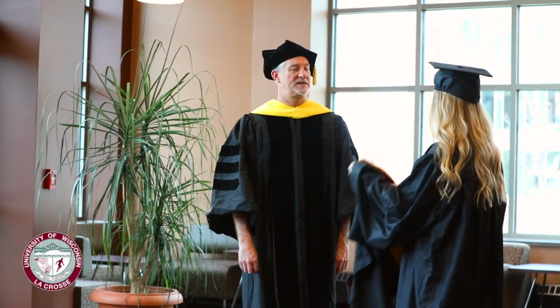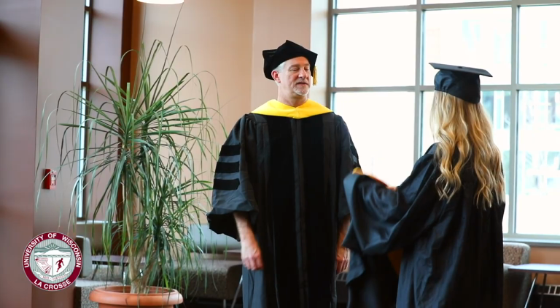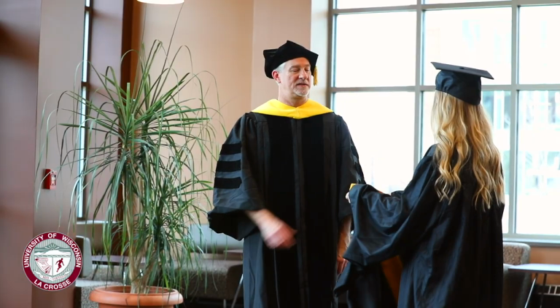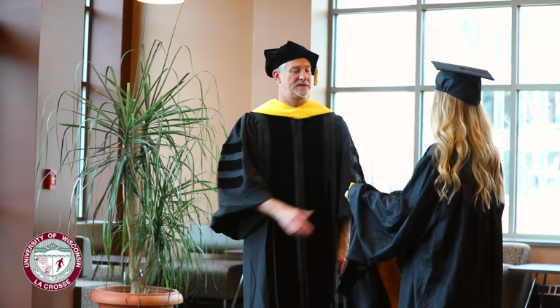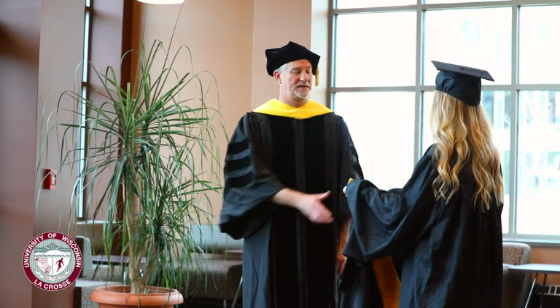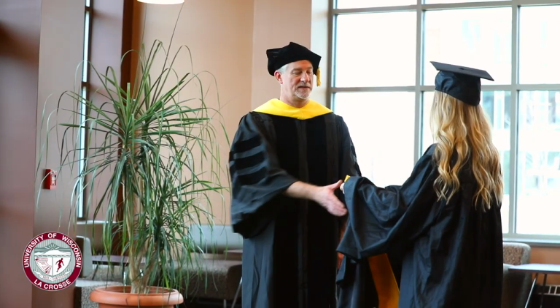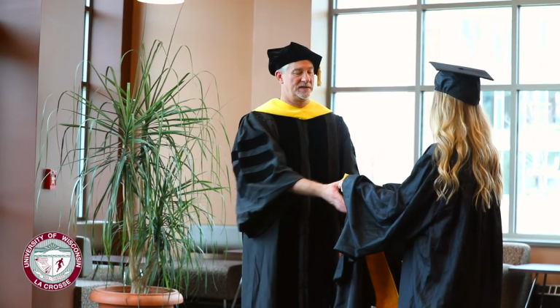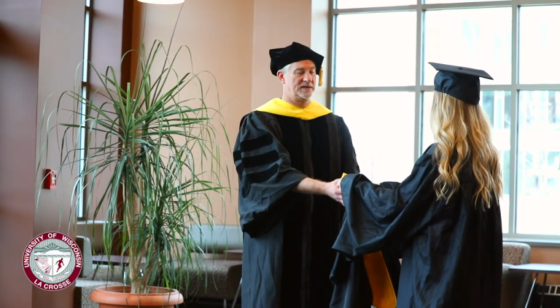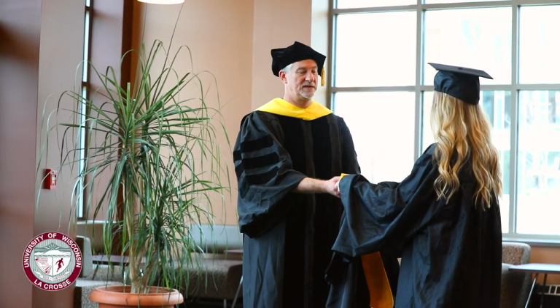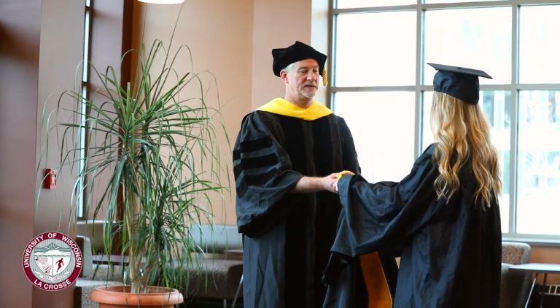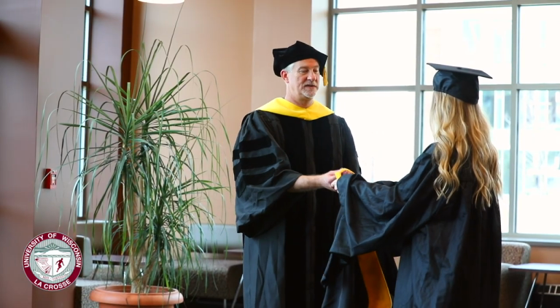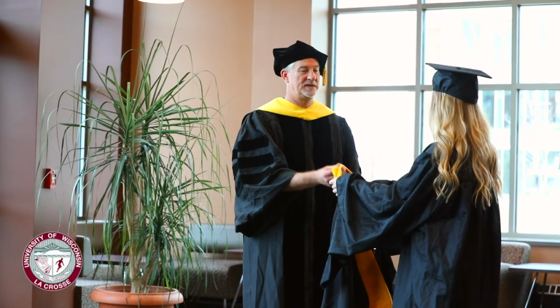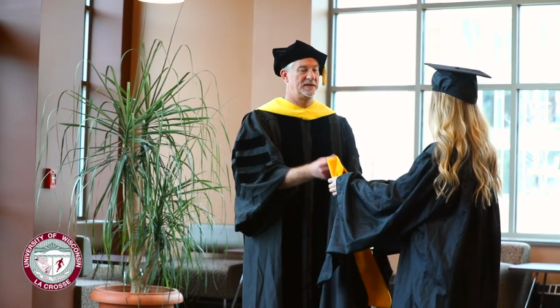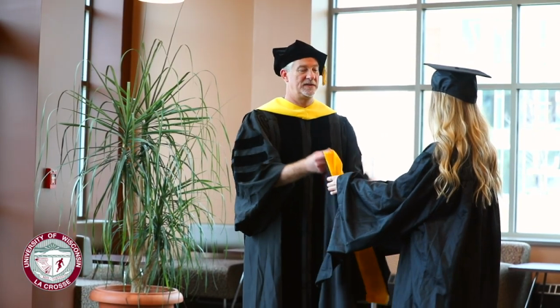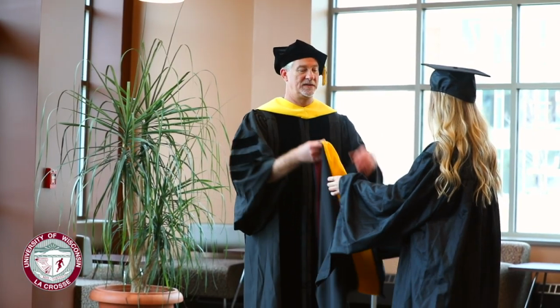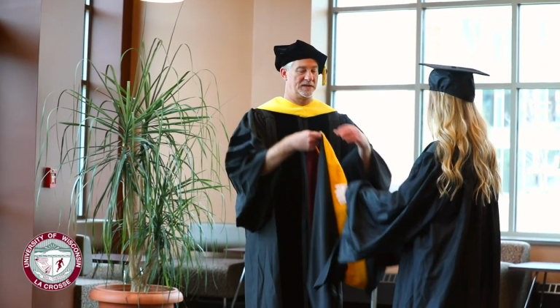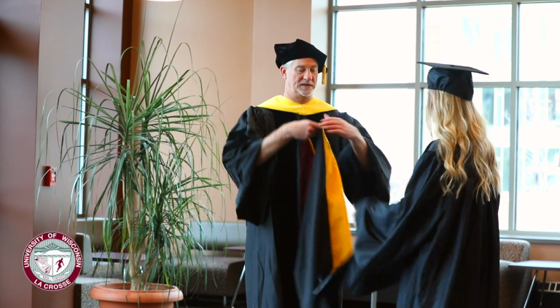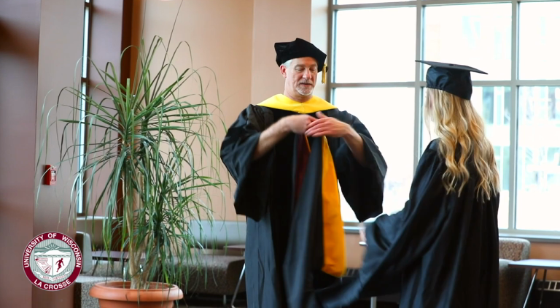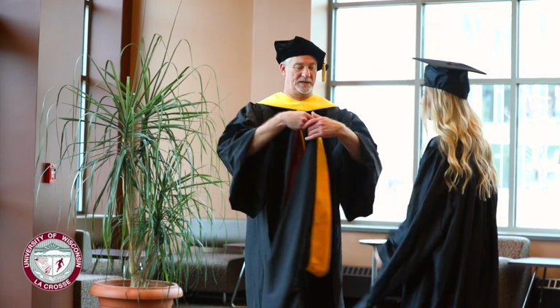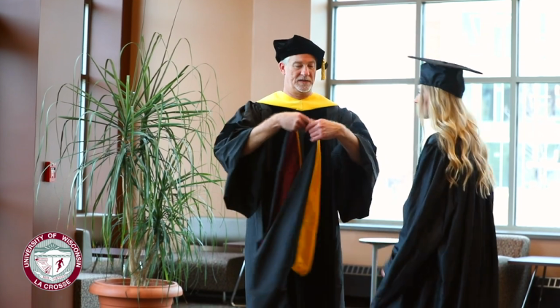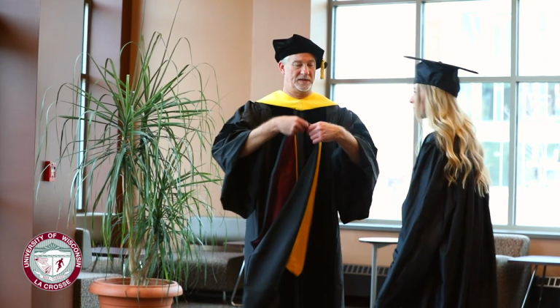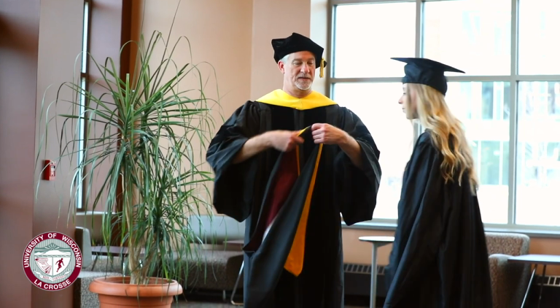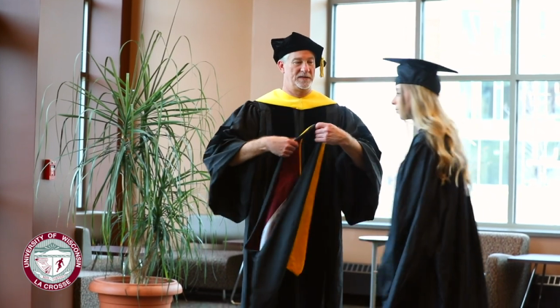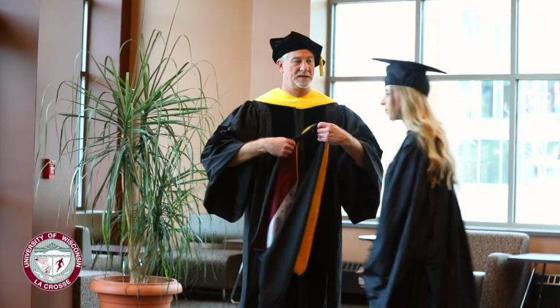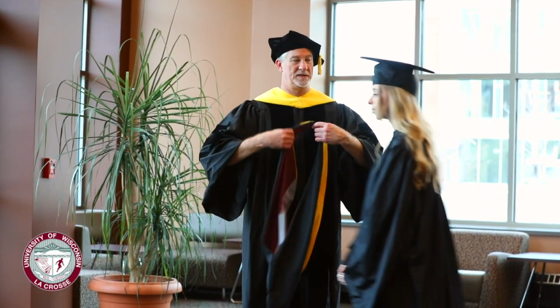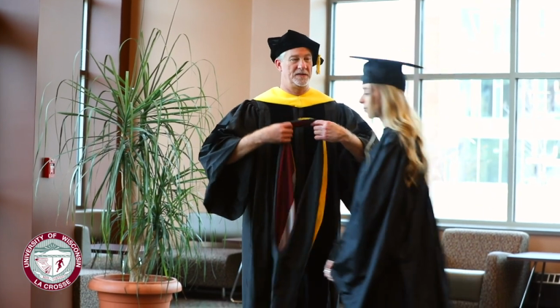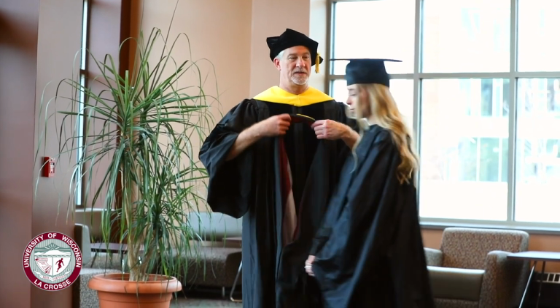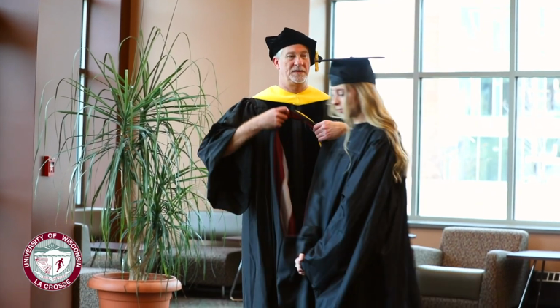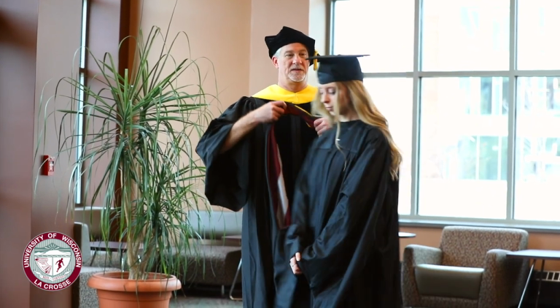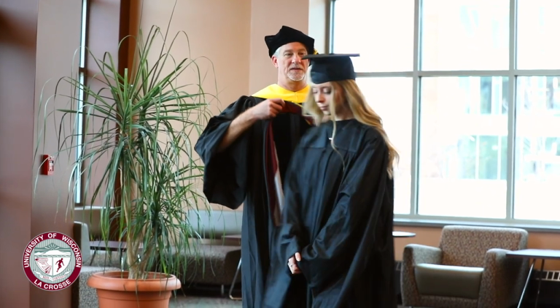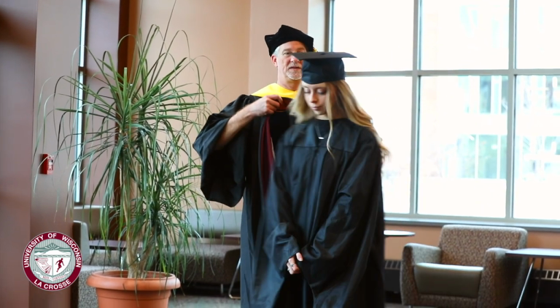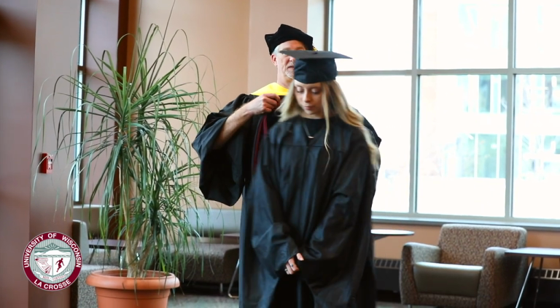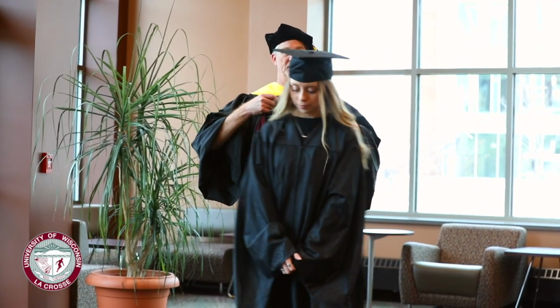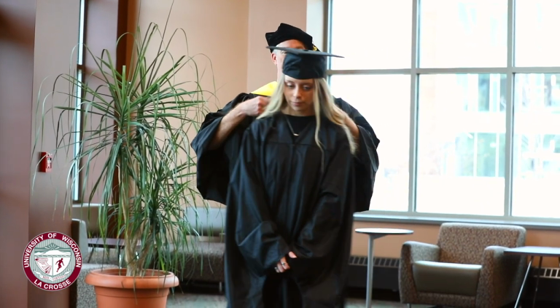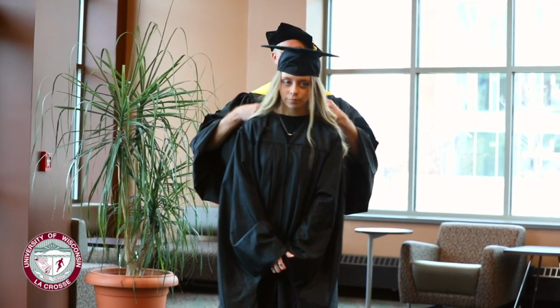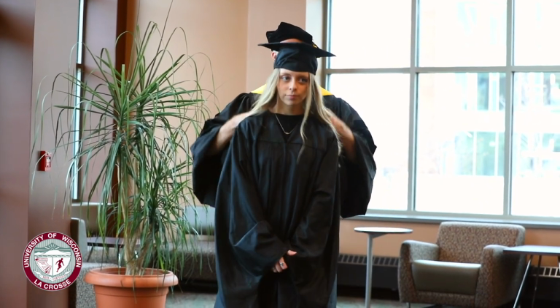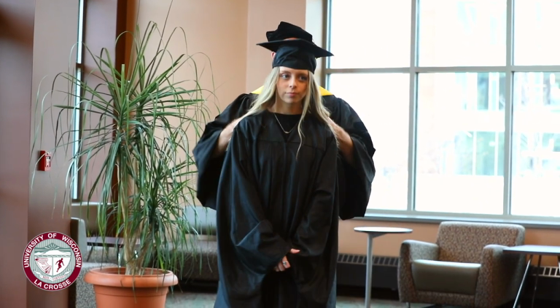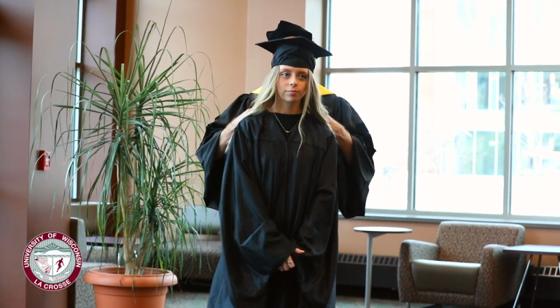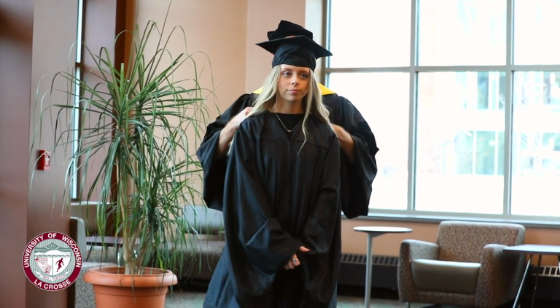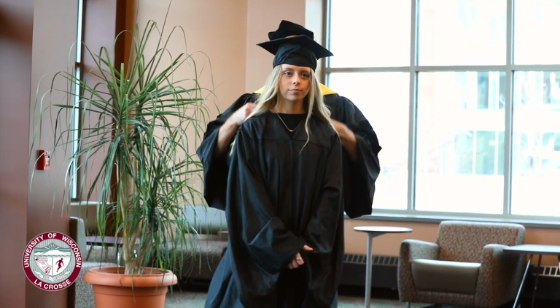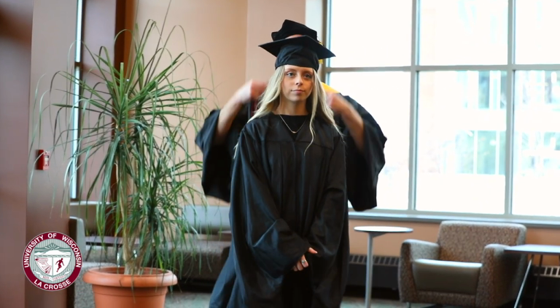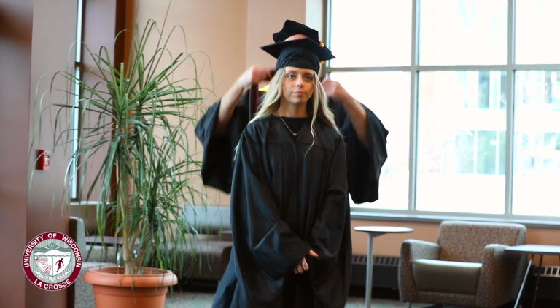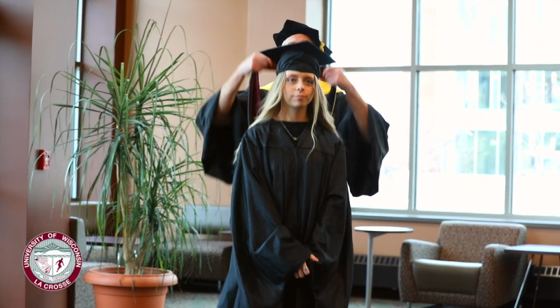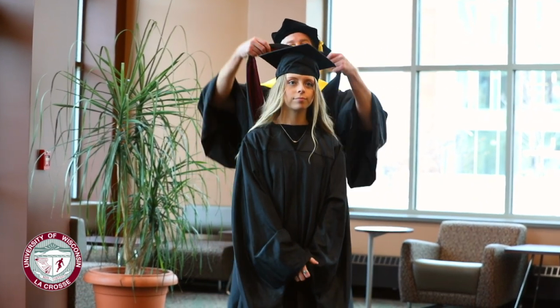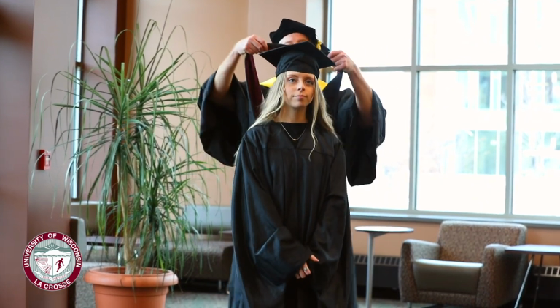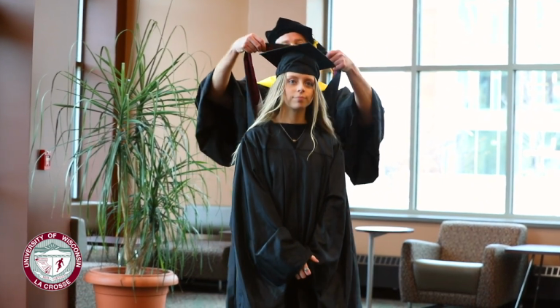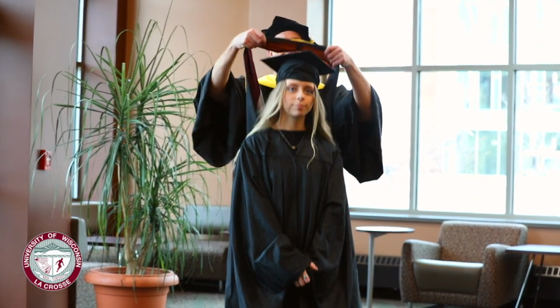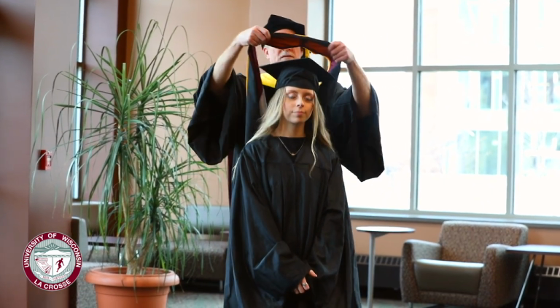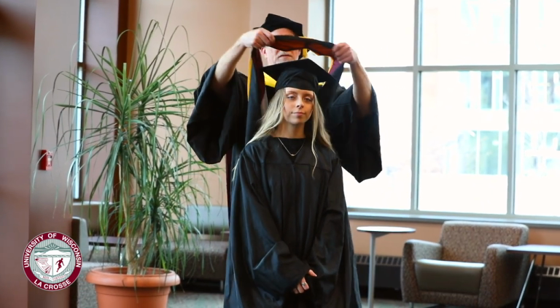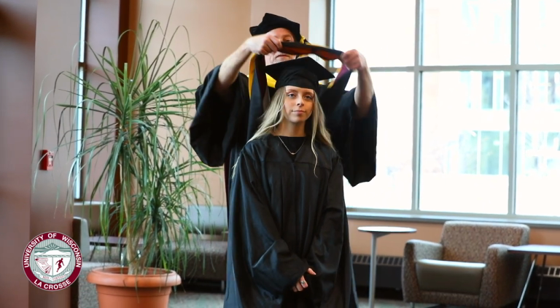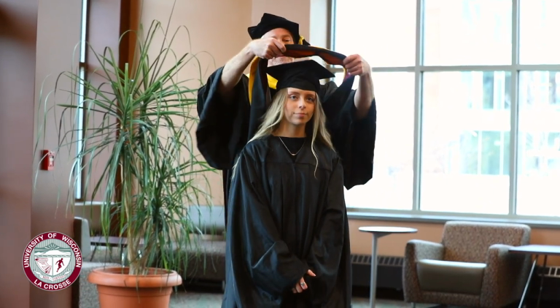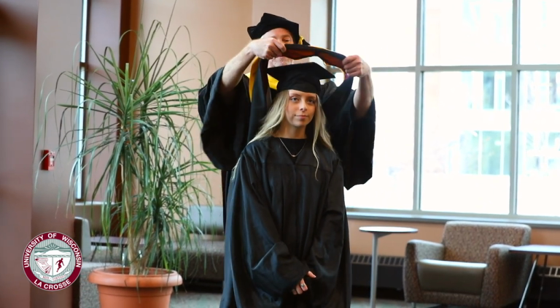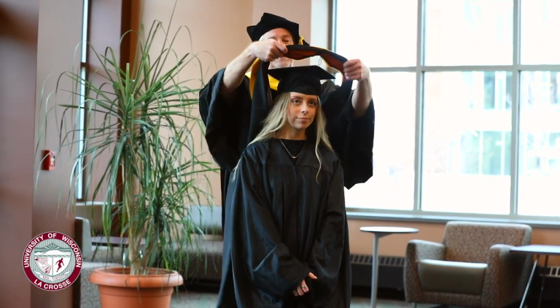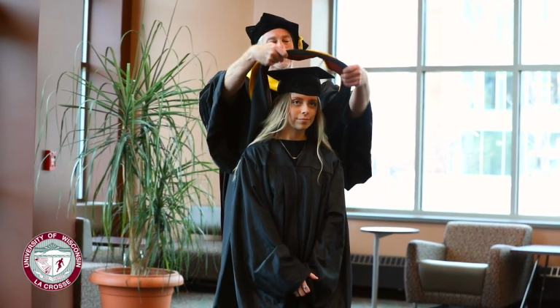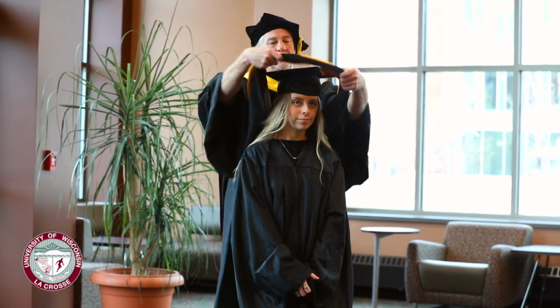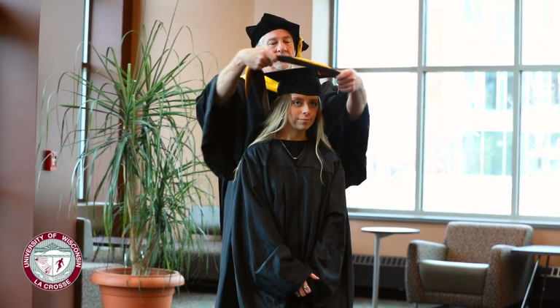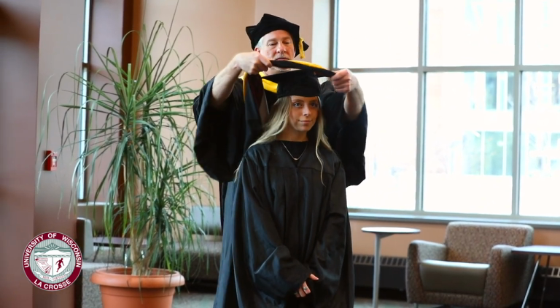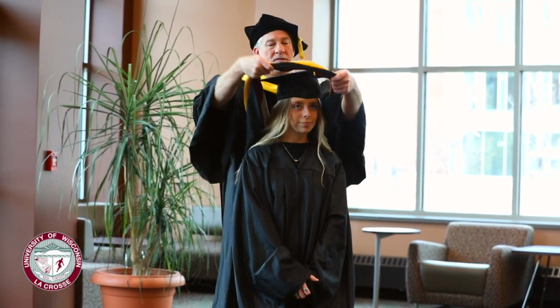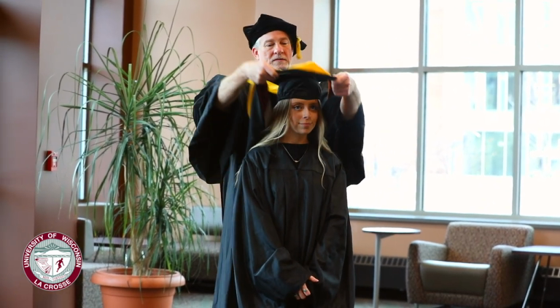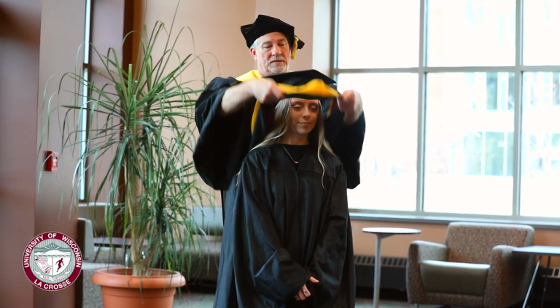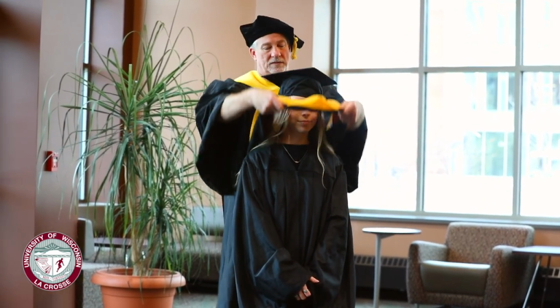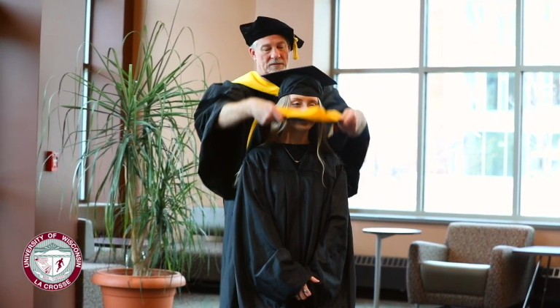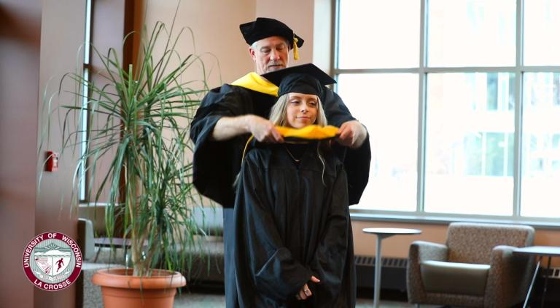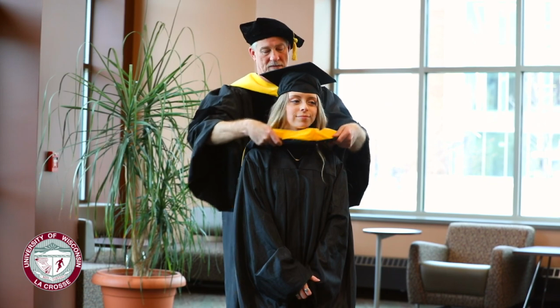Face the audience as your hood is placed over your head. Depending on the relative heights of the people involved, you may need to bend at the knees while you are hooded.